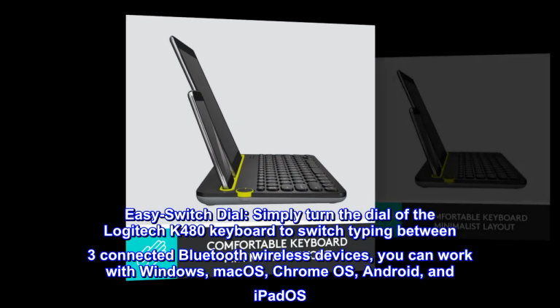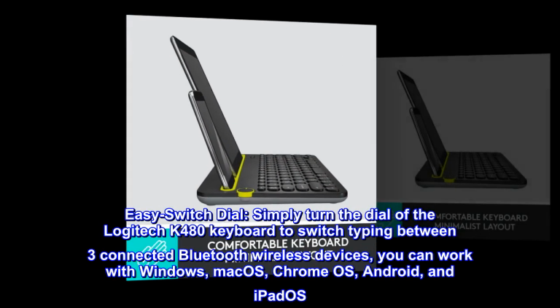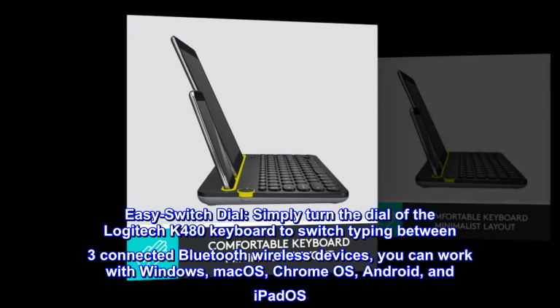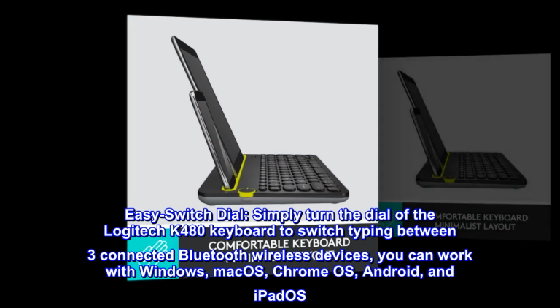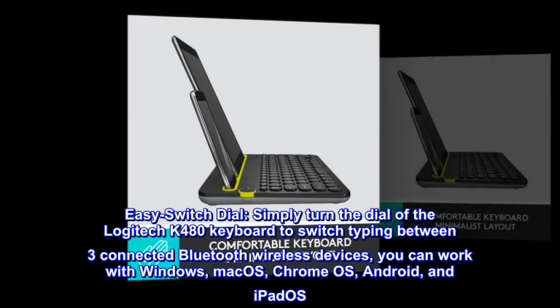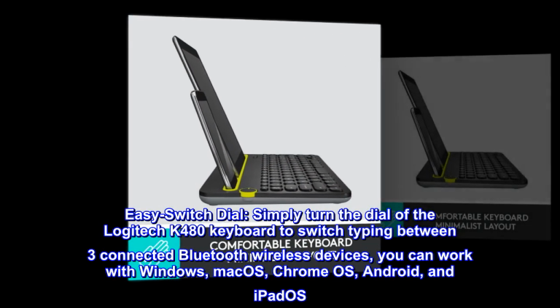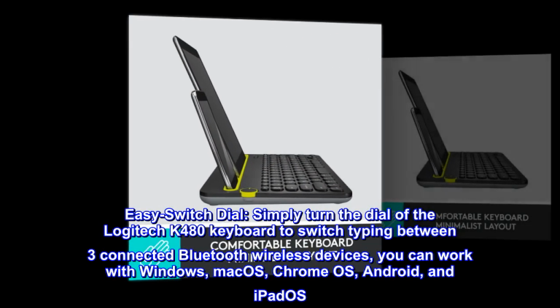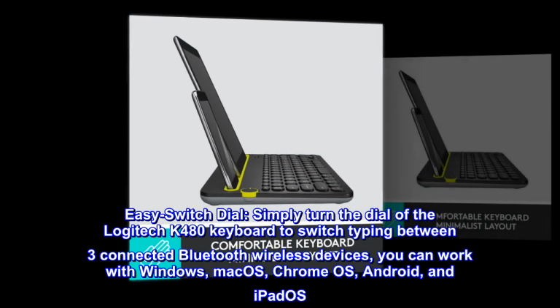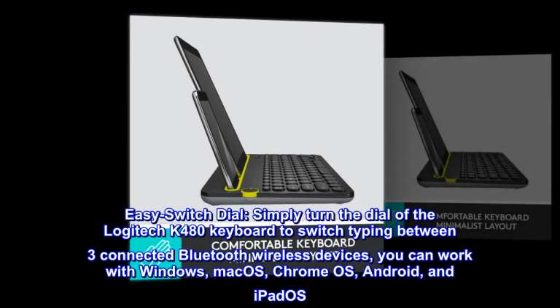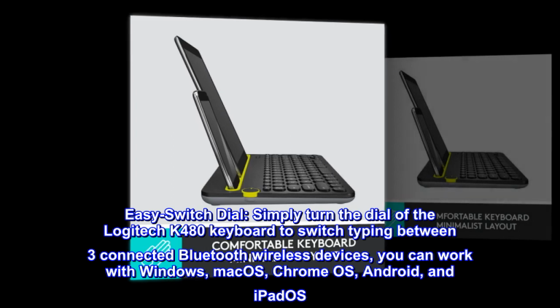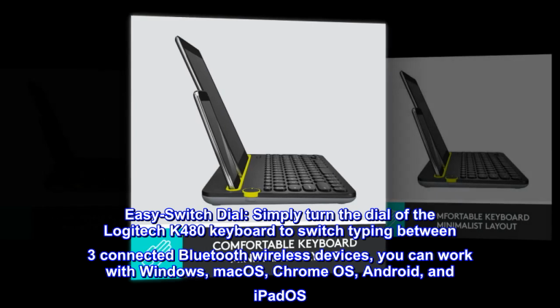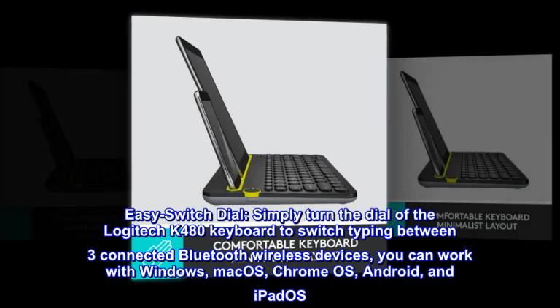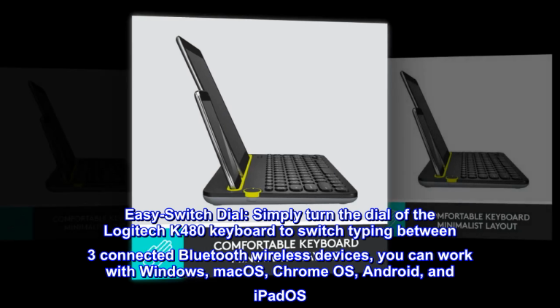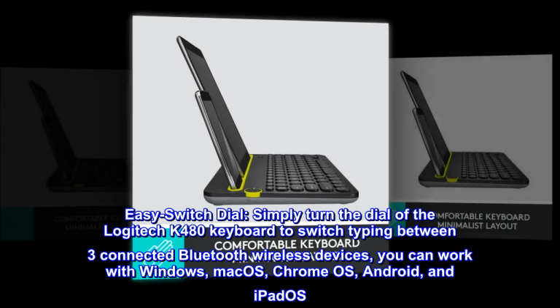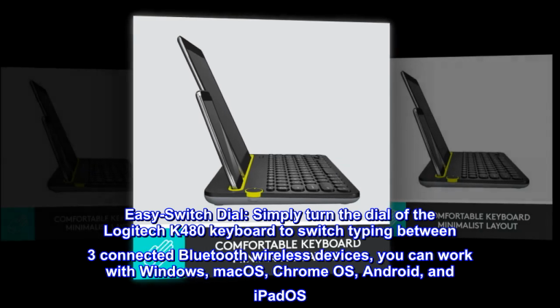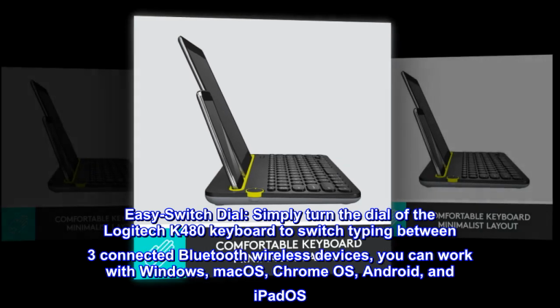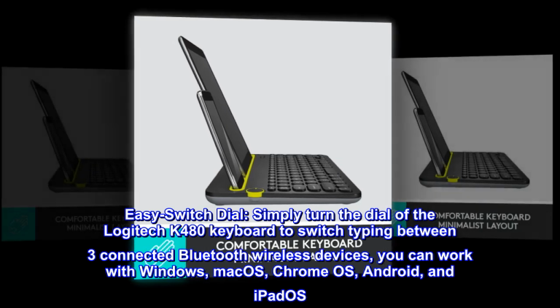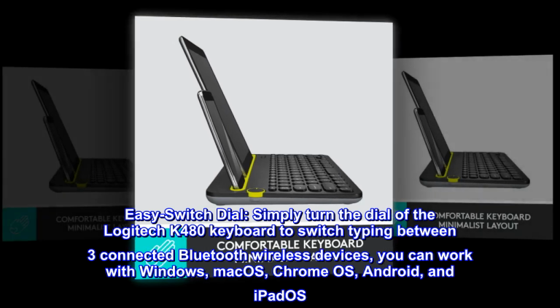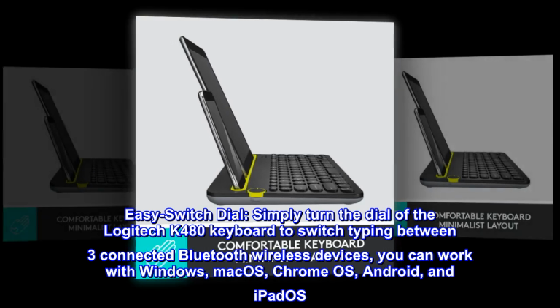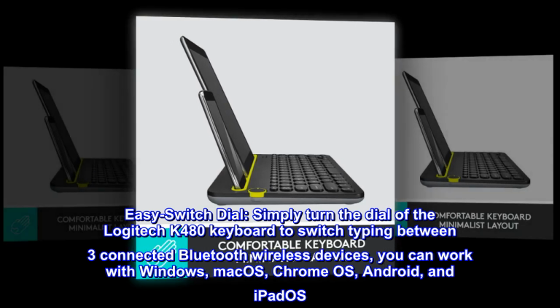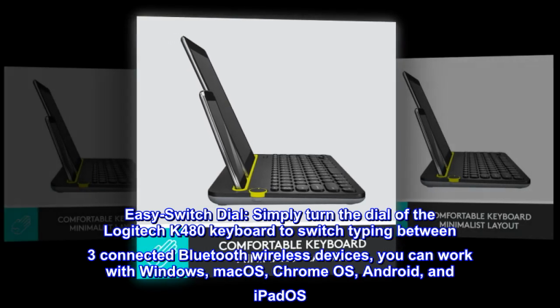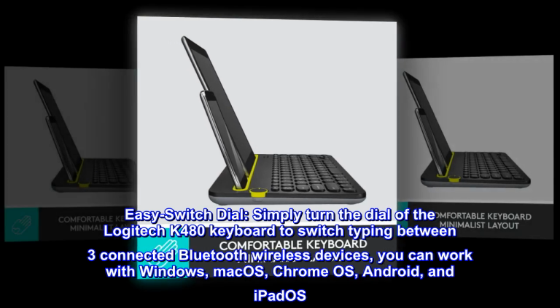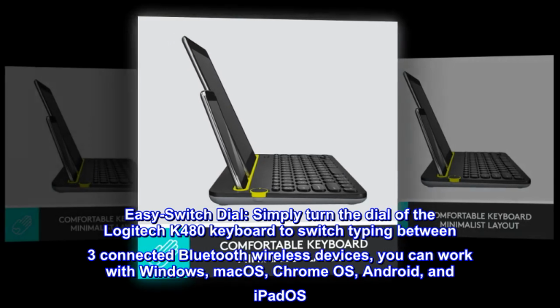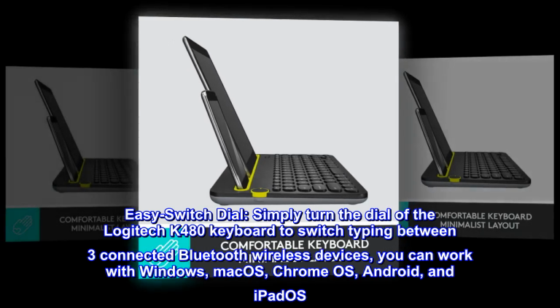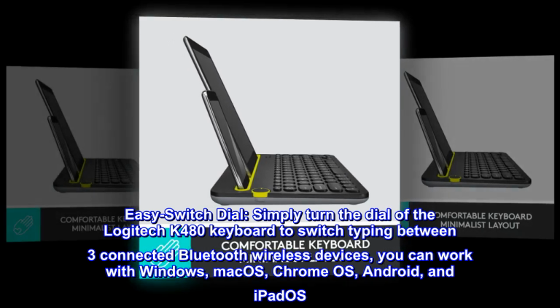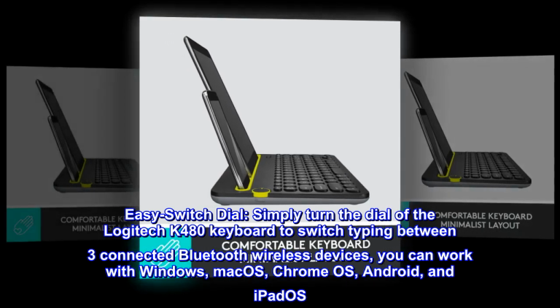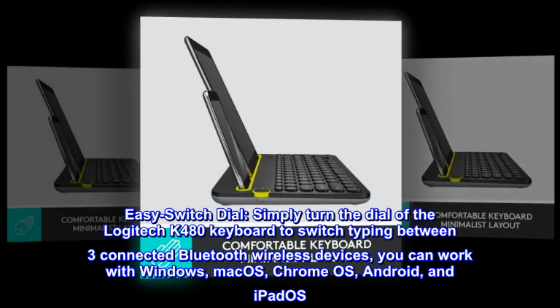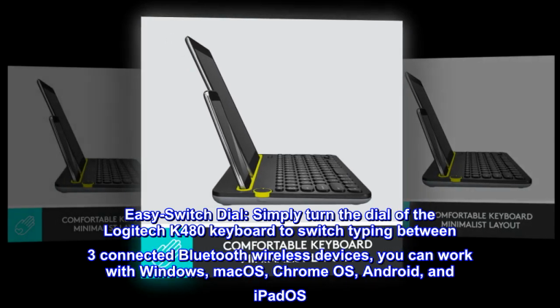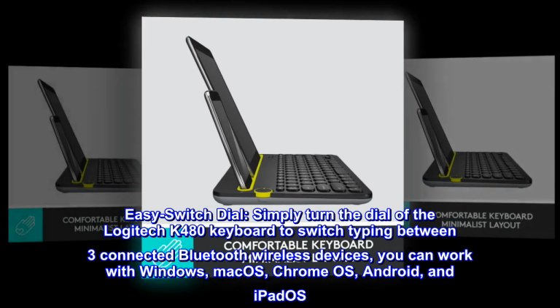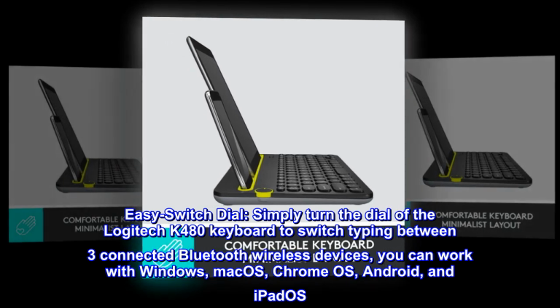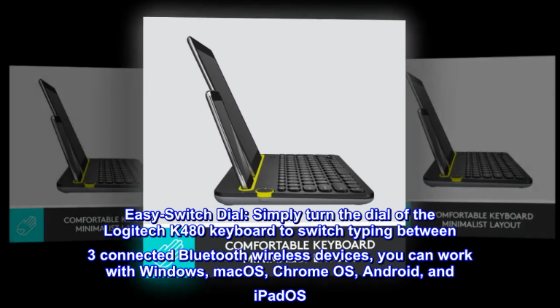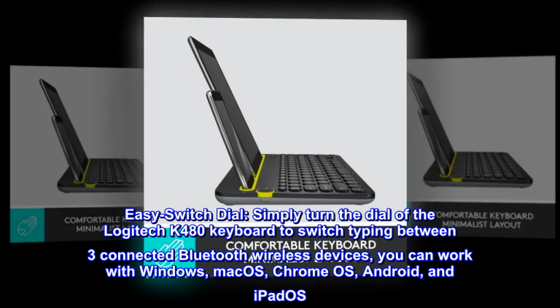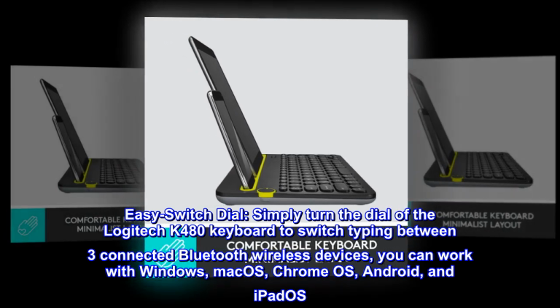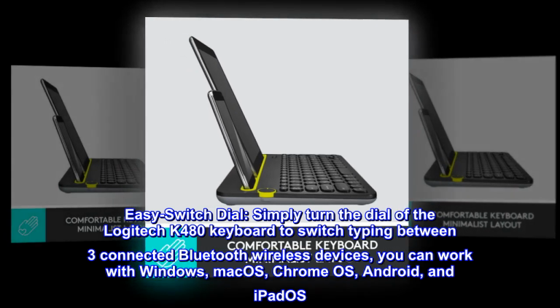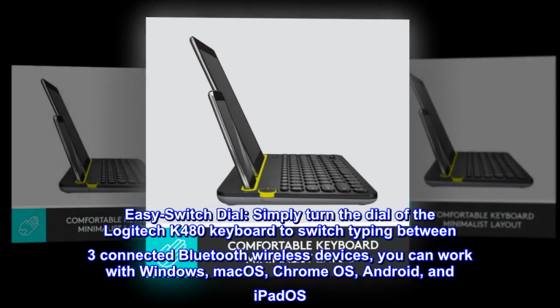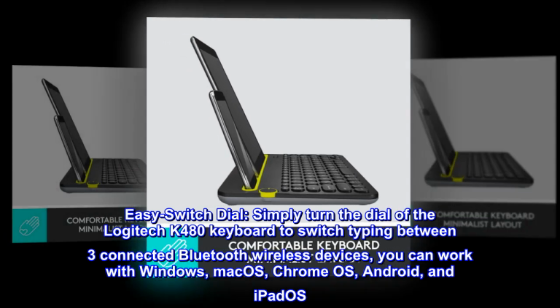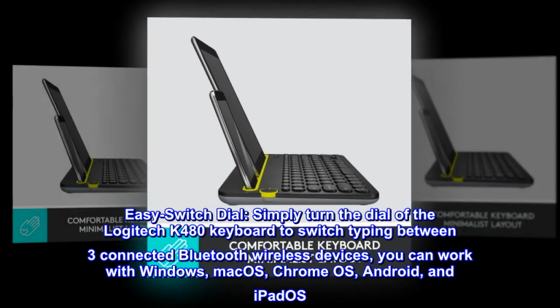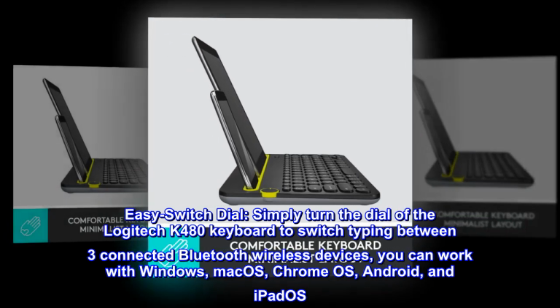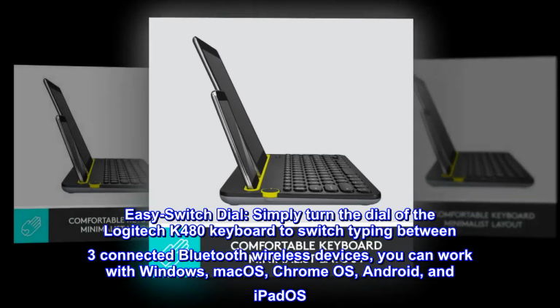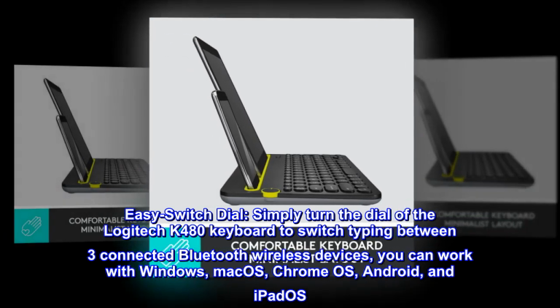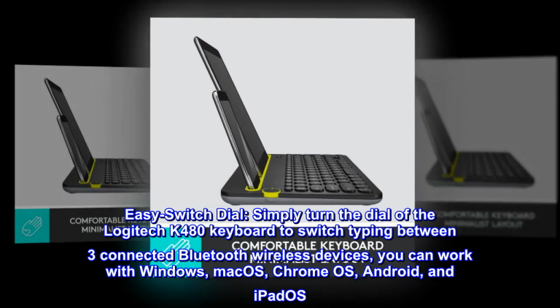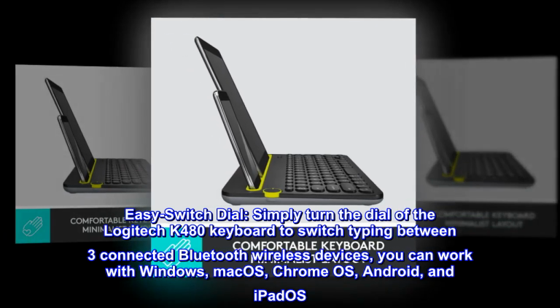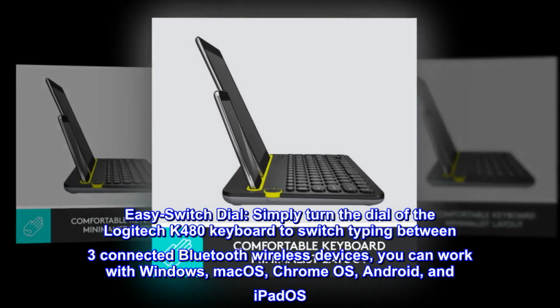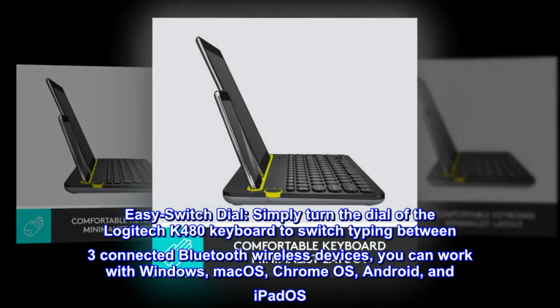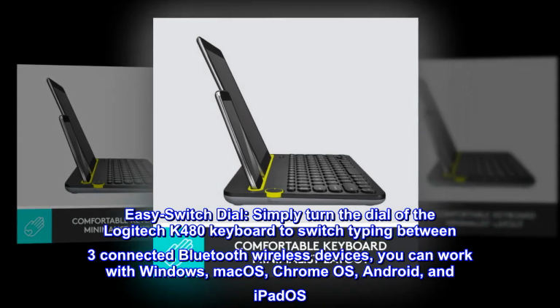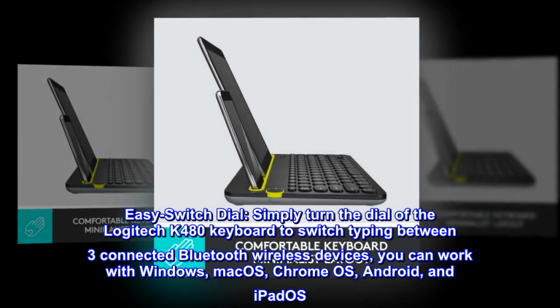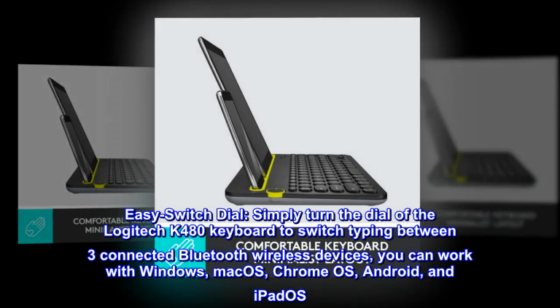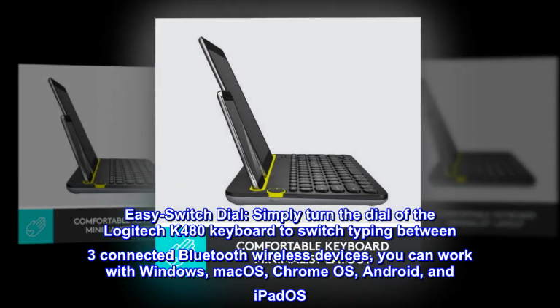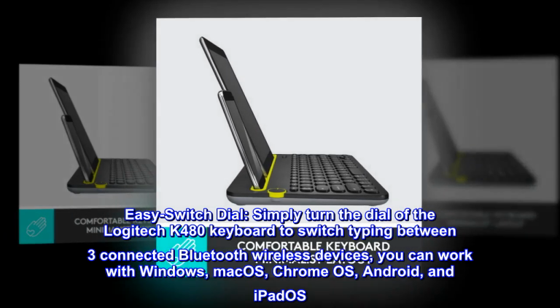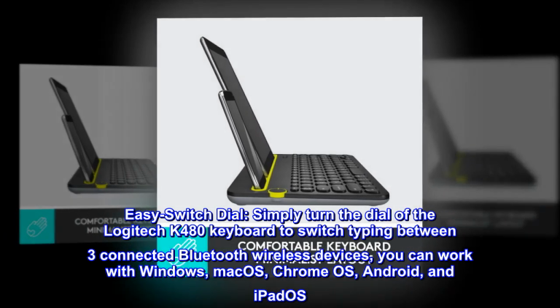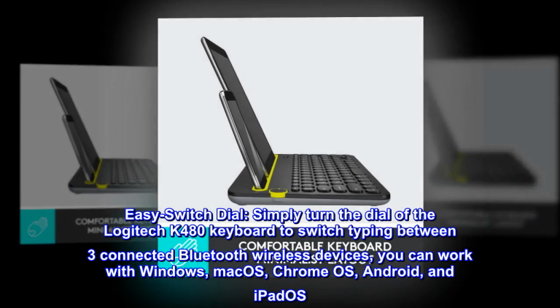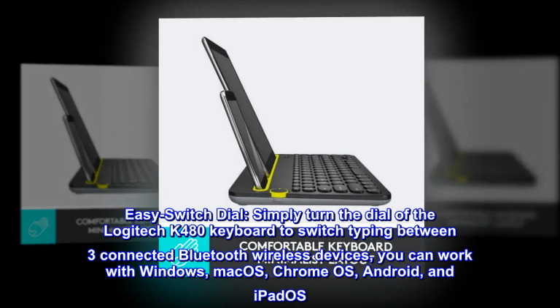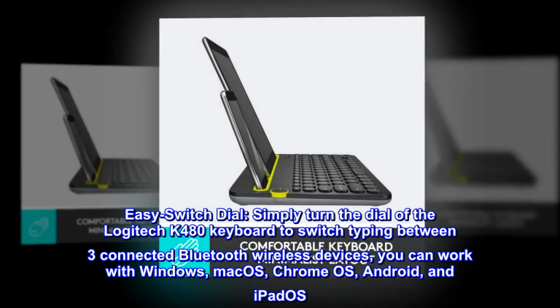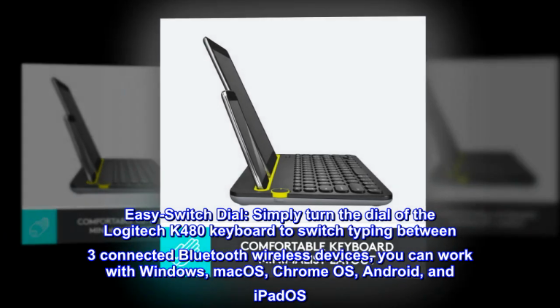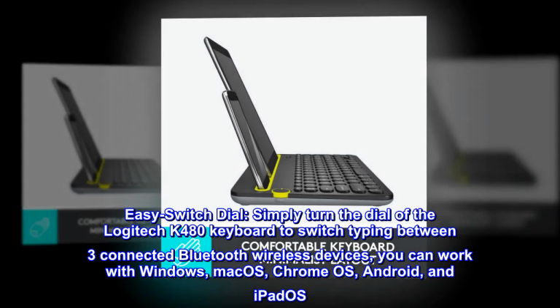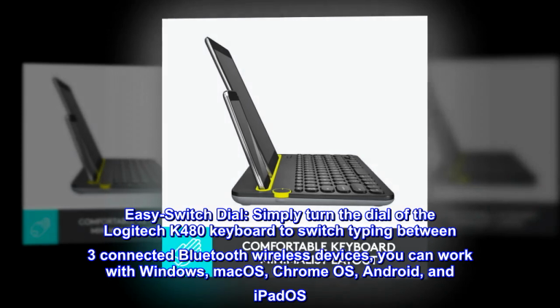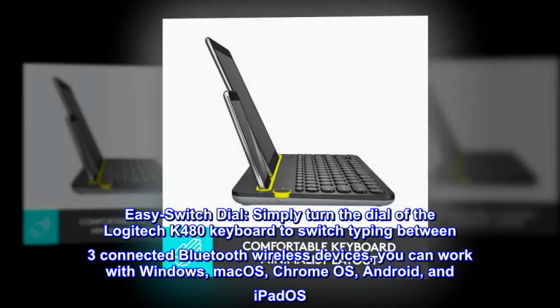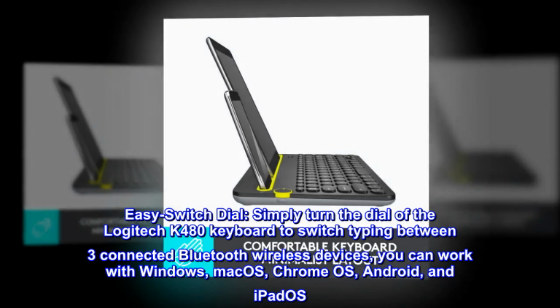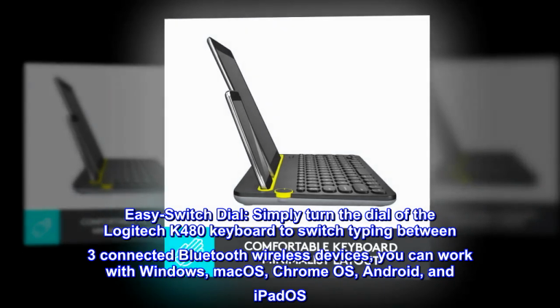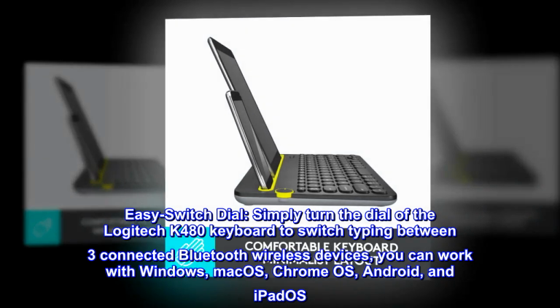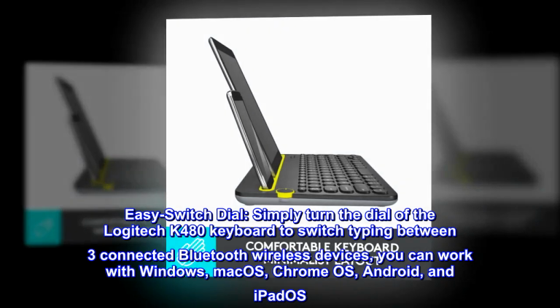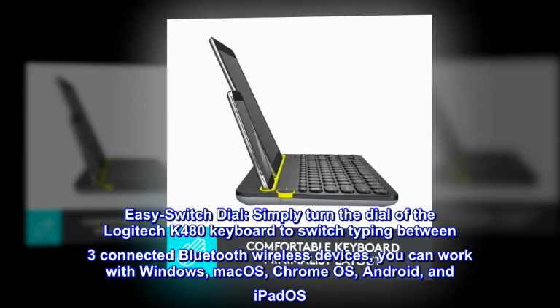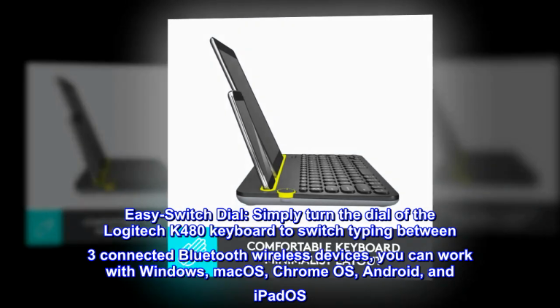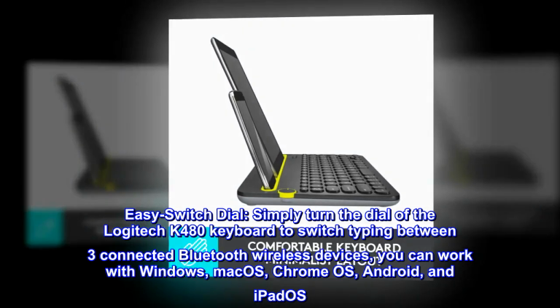Easy Switch Dial: simply turn the dial of the Logitech K480 keyboard to switch typing between three connected Bluetooth wireless devices. You can work with Windows, Mac OS, Chrome OS, Android, and iPadOS.